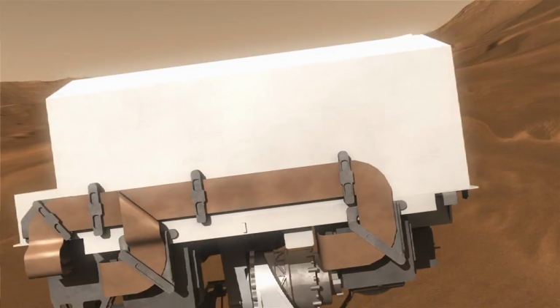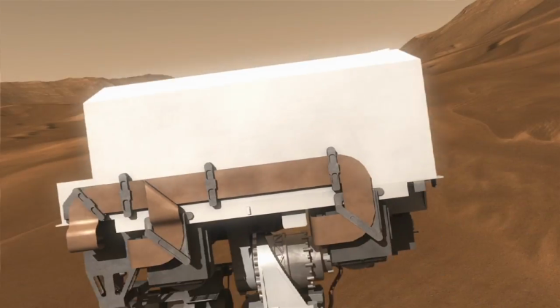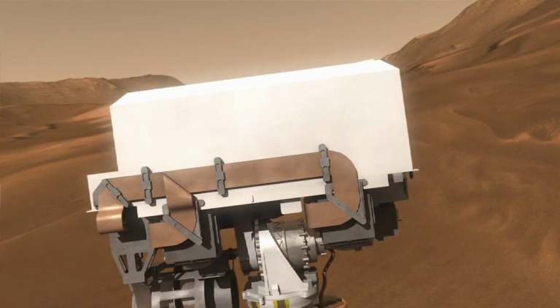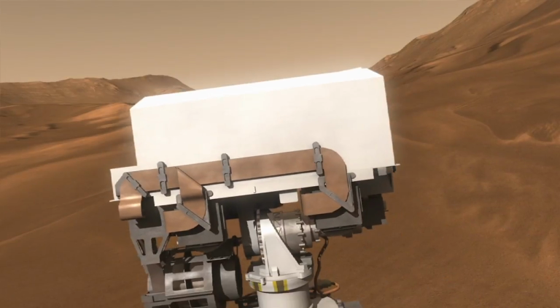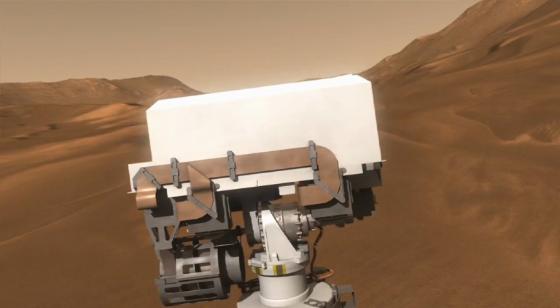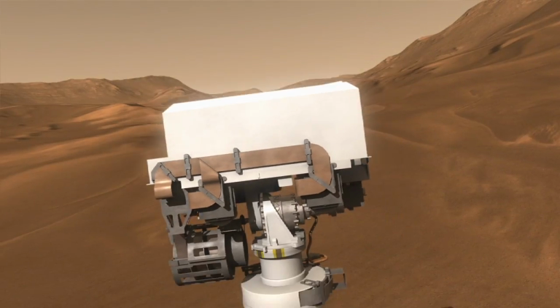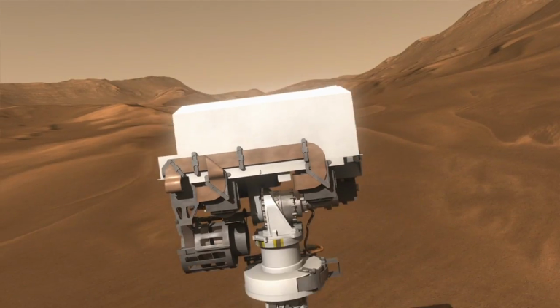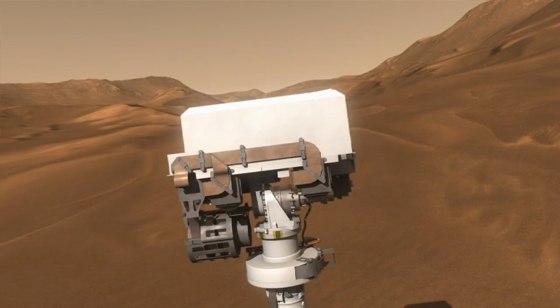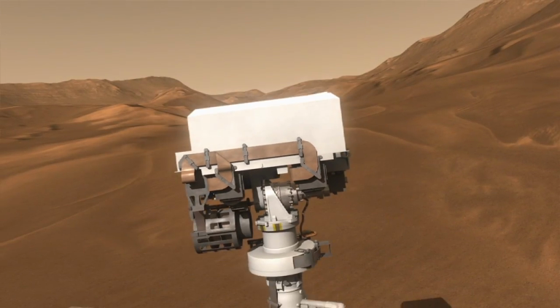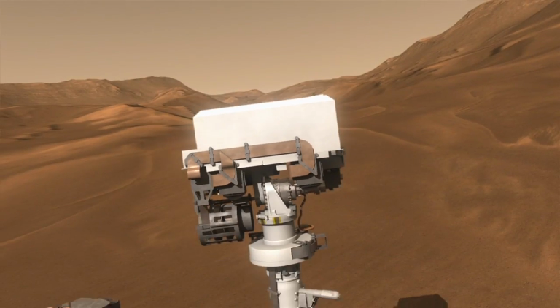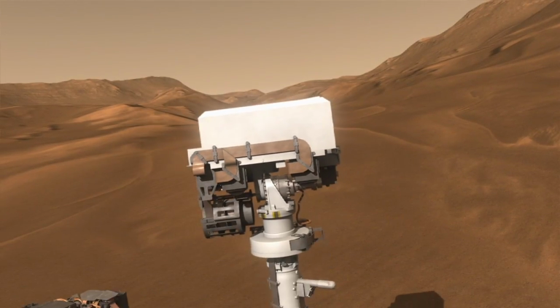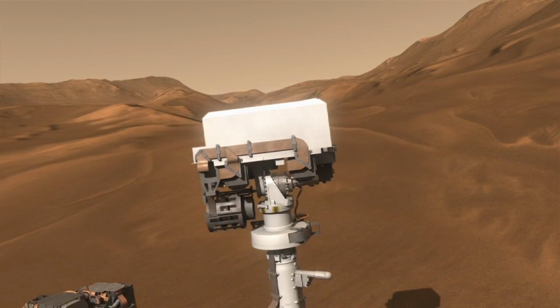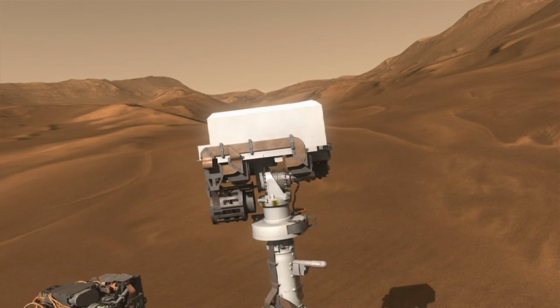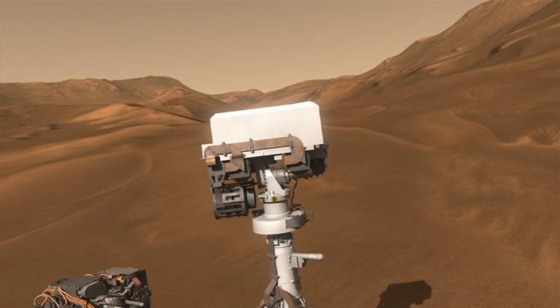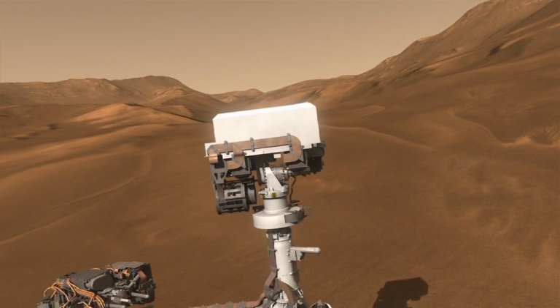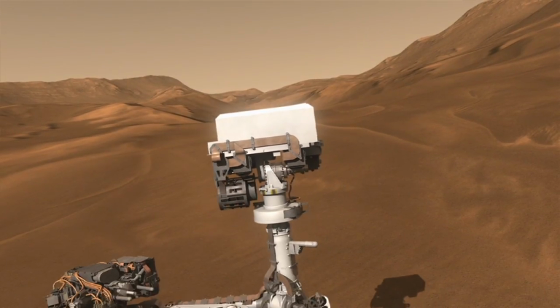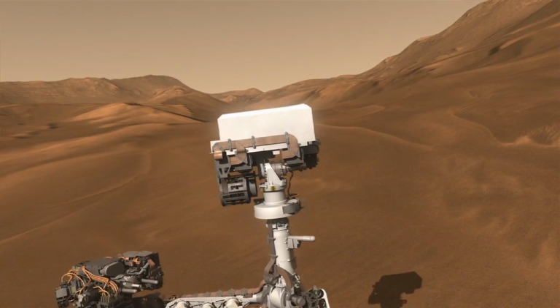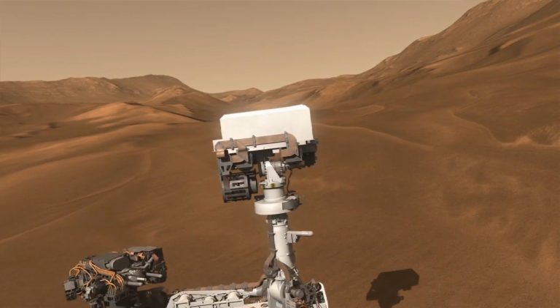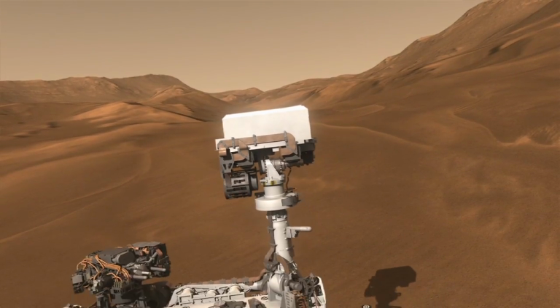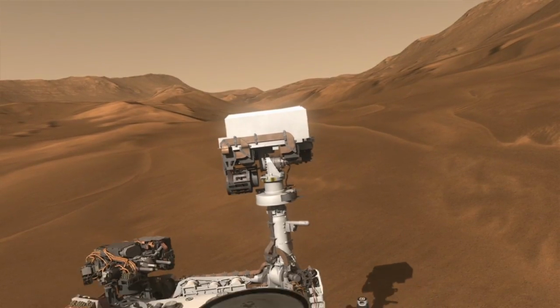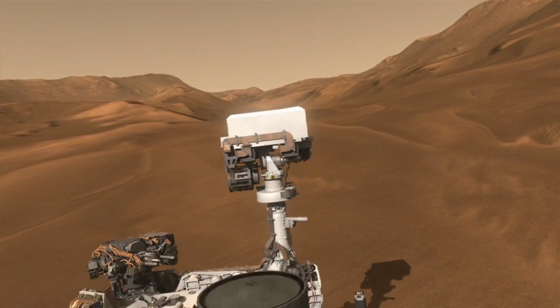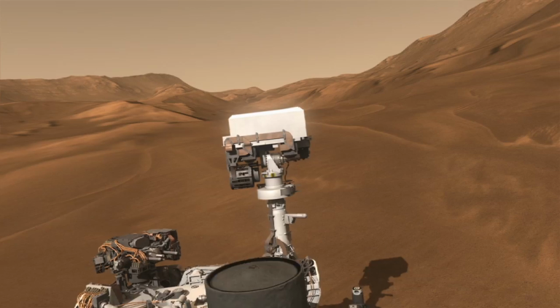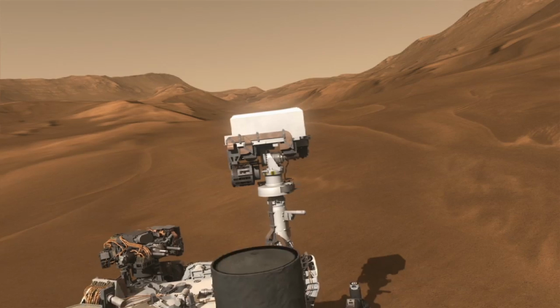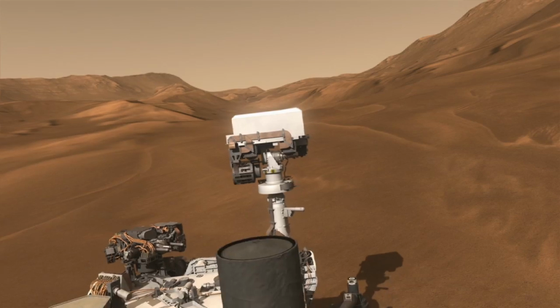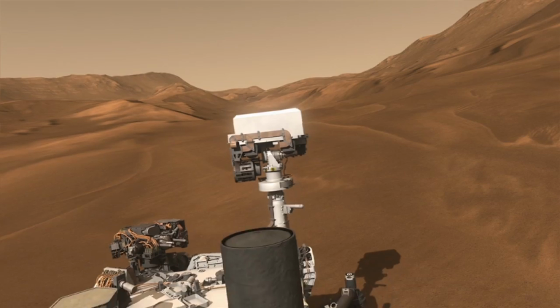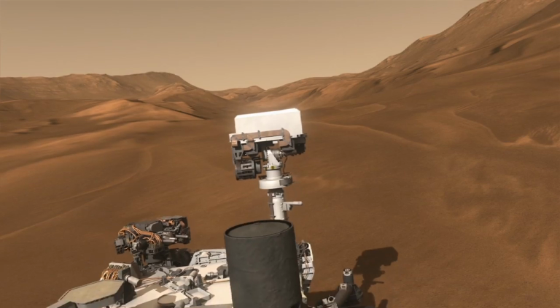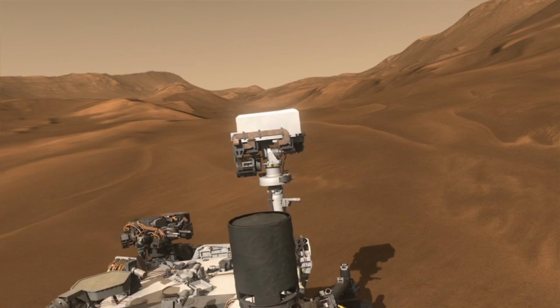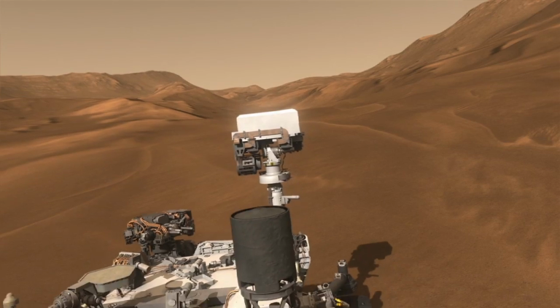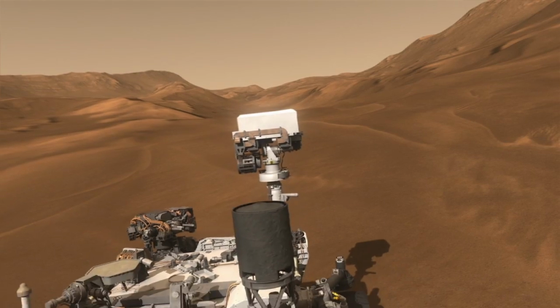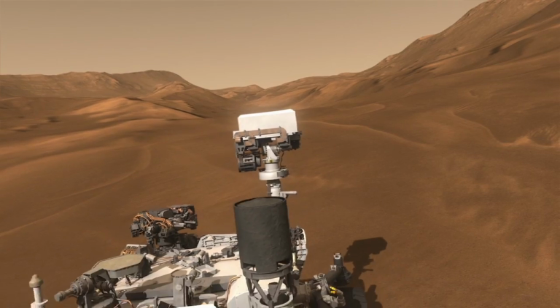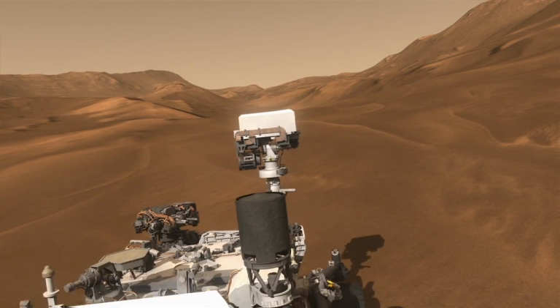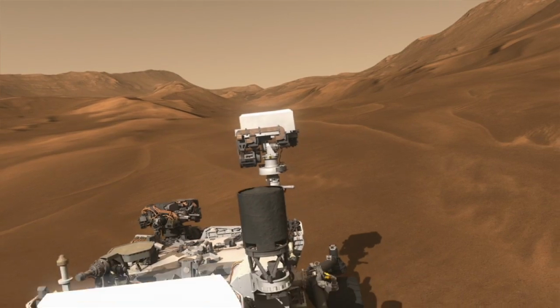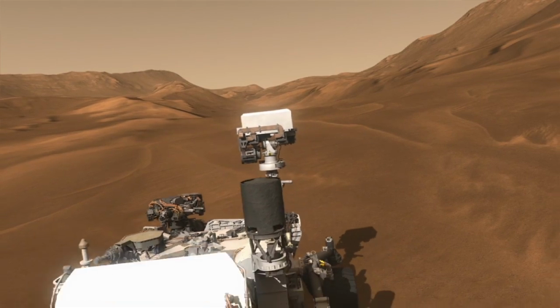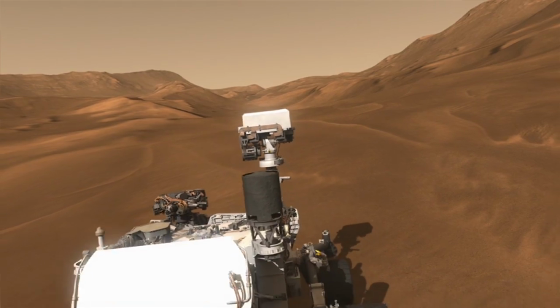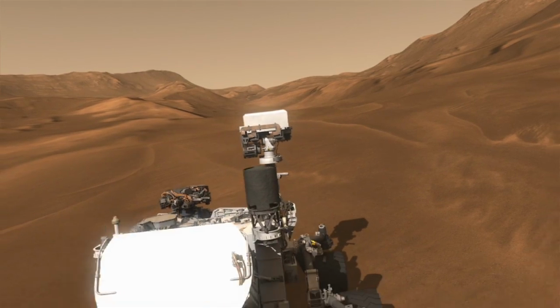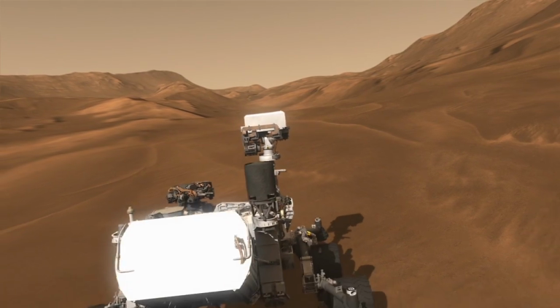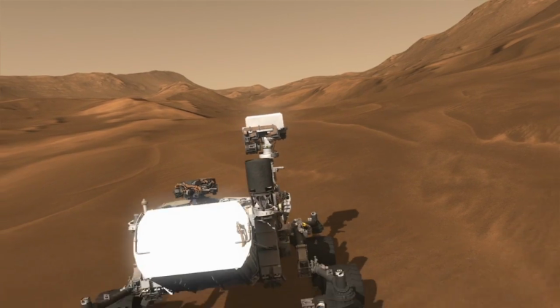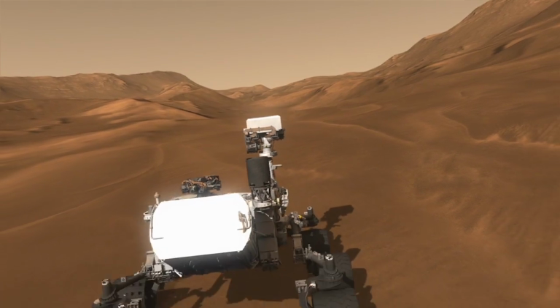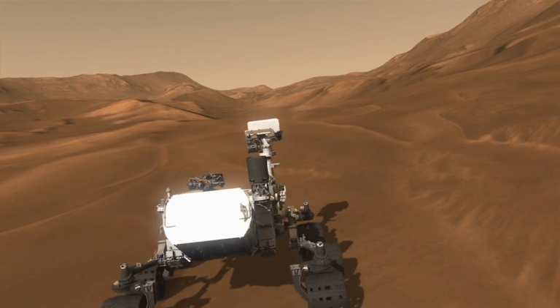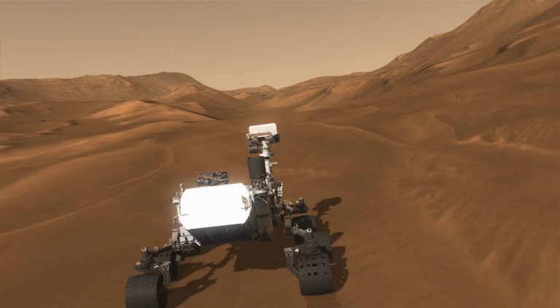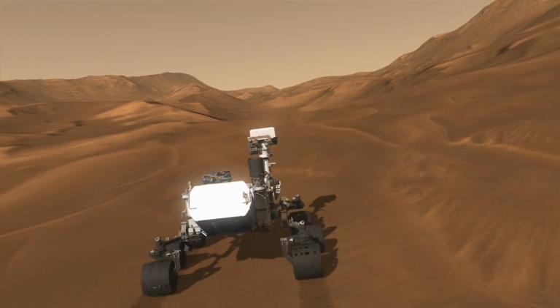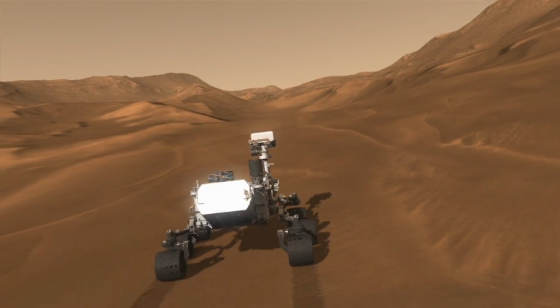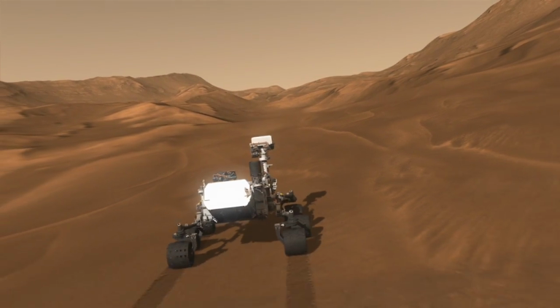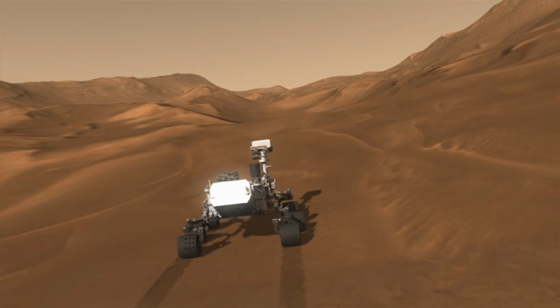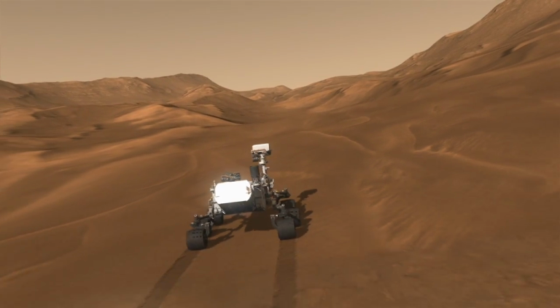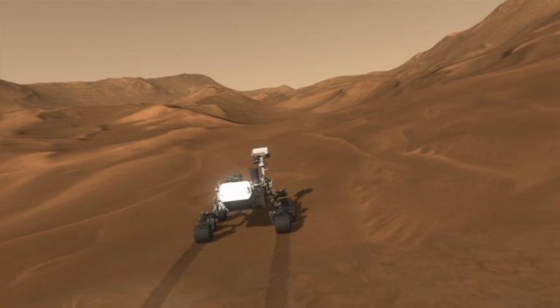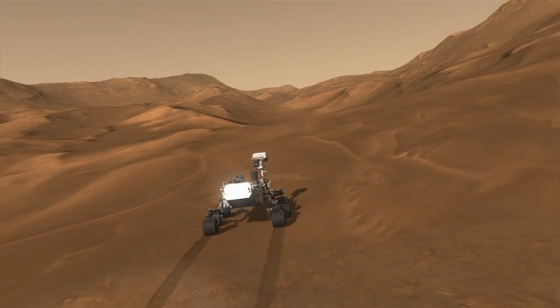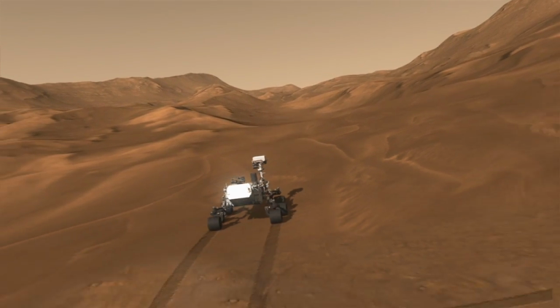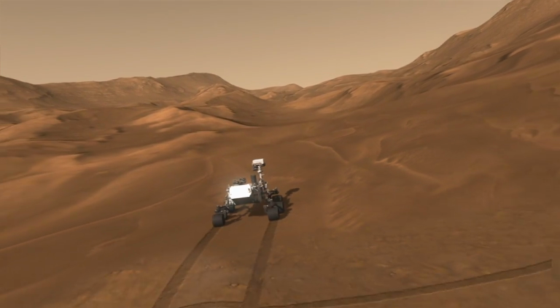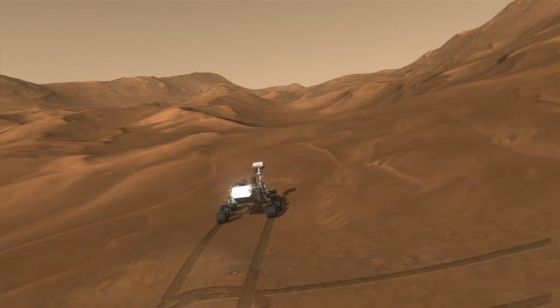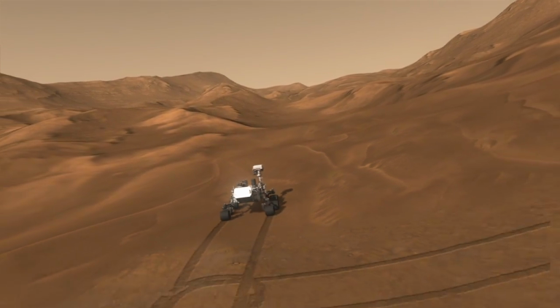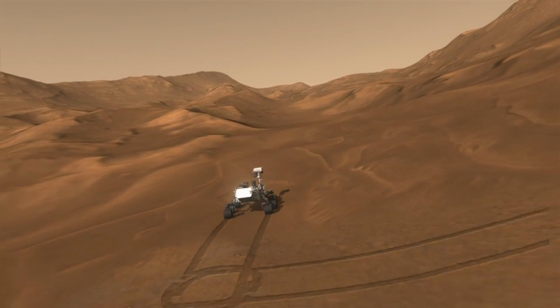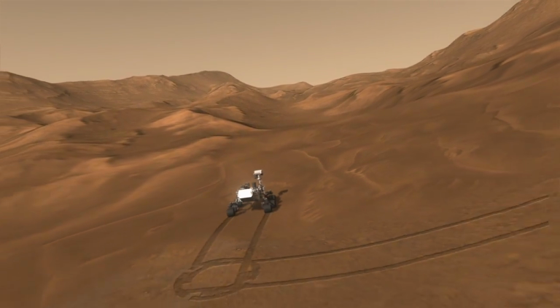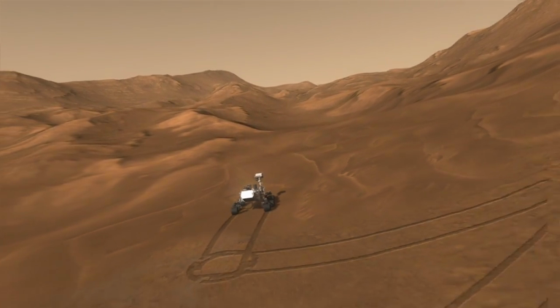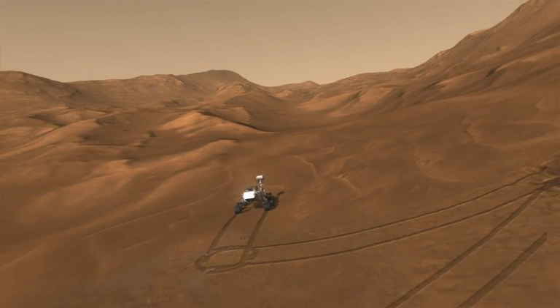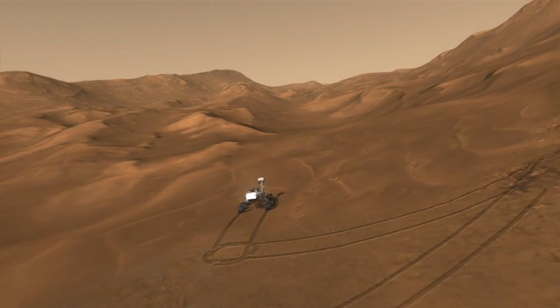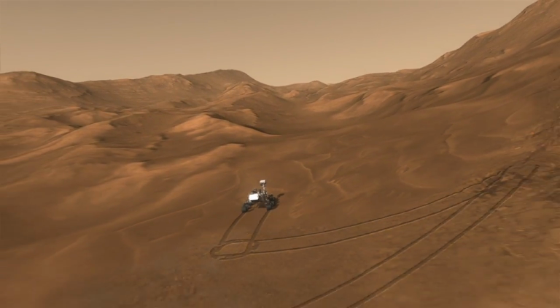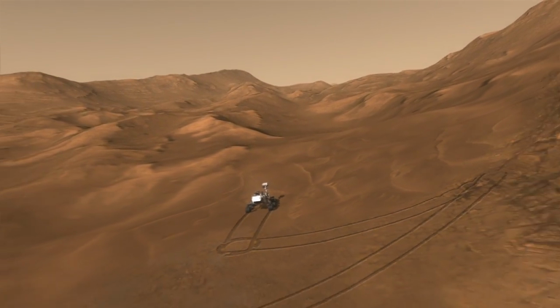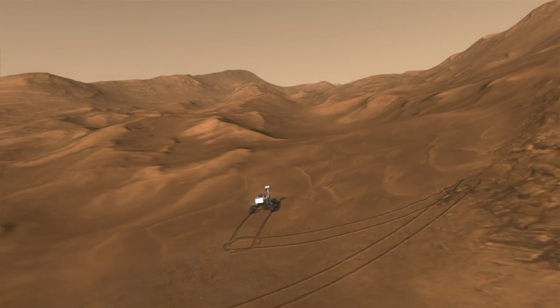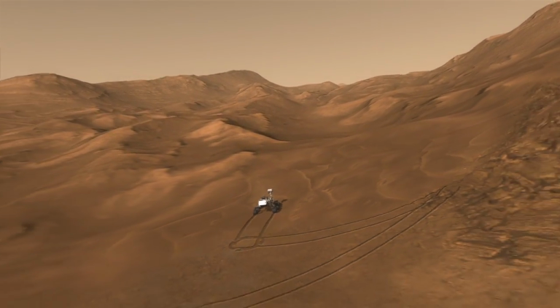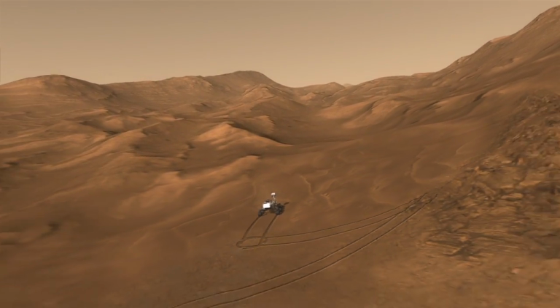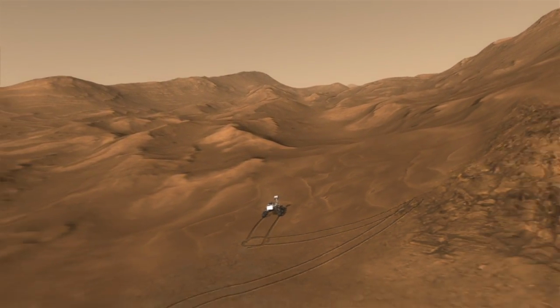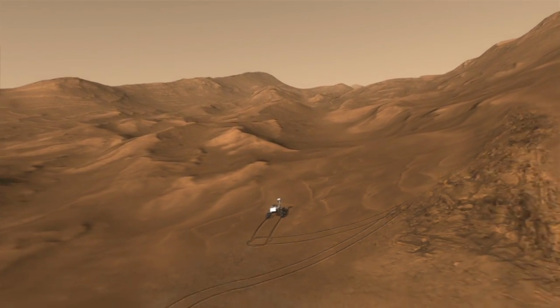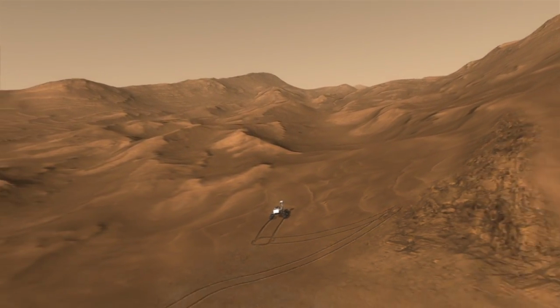Curiosity will be exploring the Red Planet for at least two Earth years, and there's no telling what we will discover.